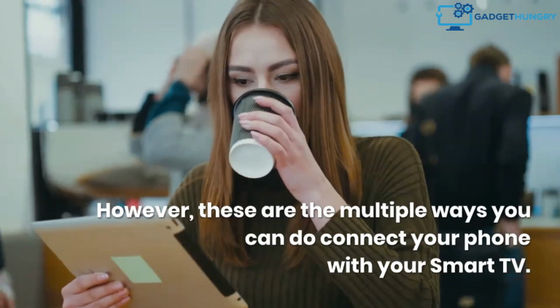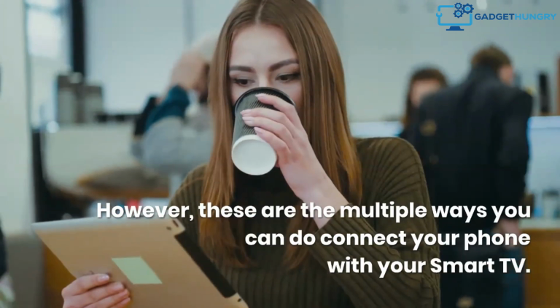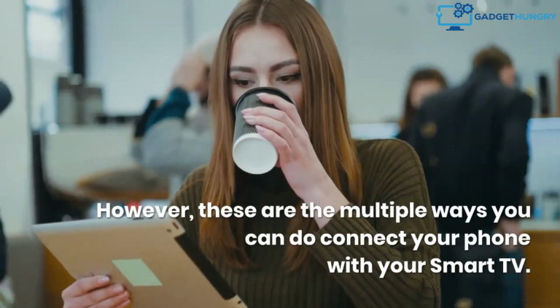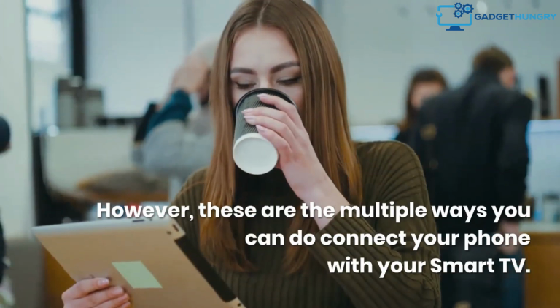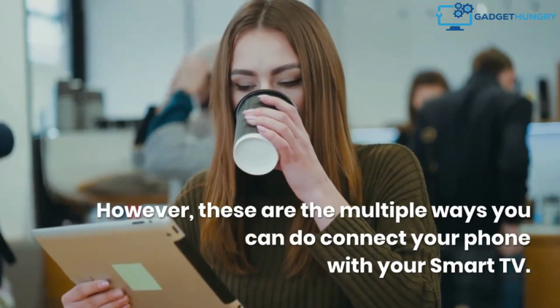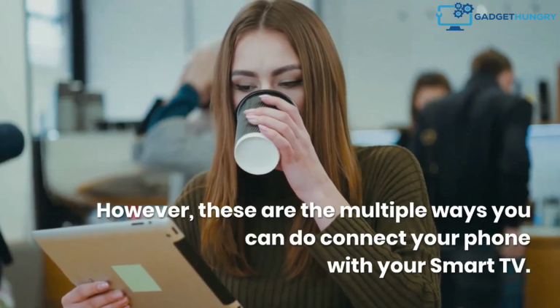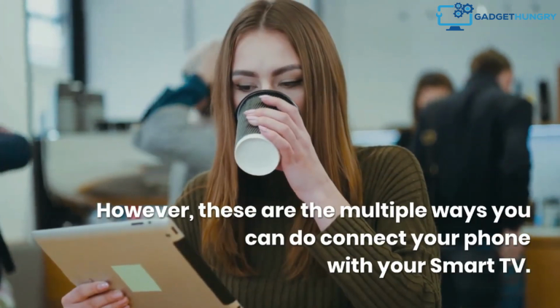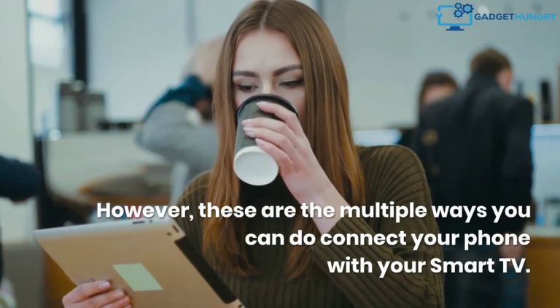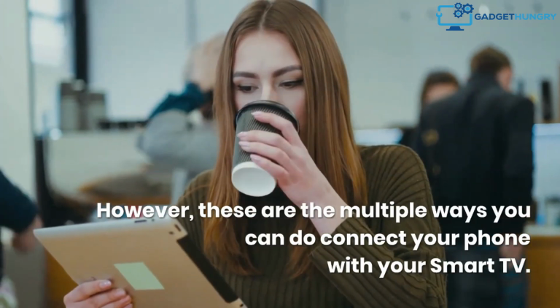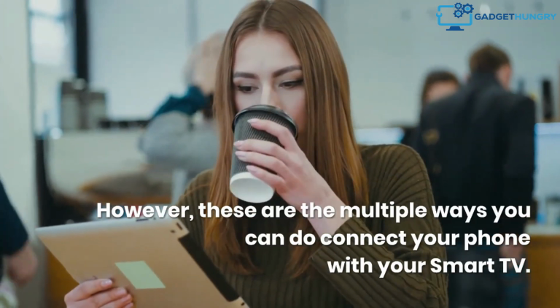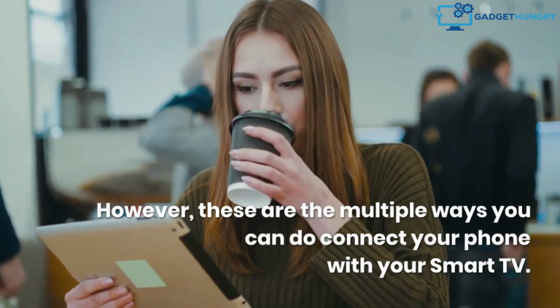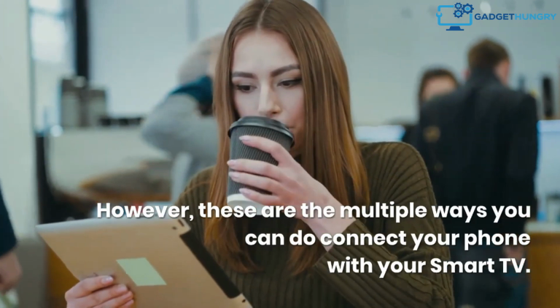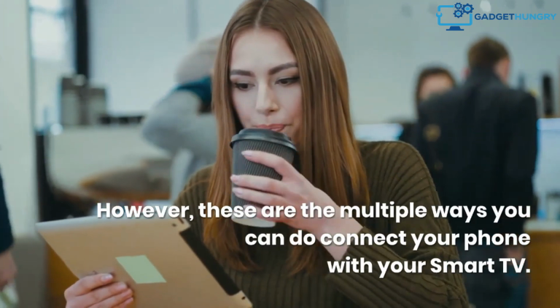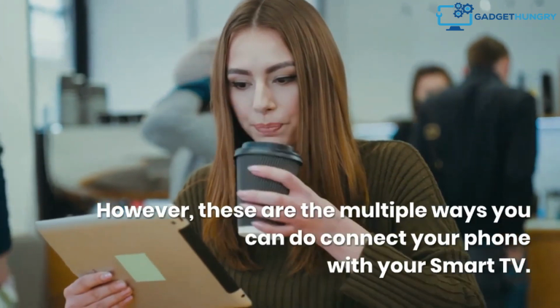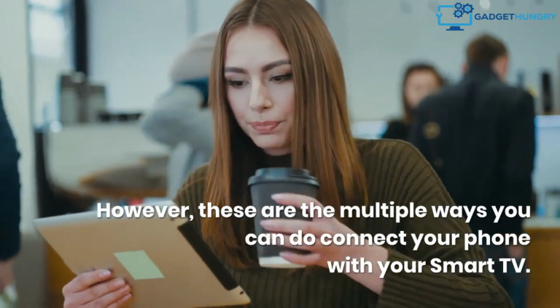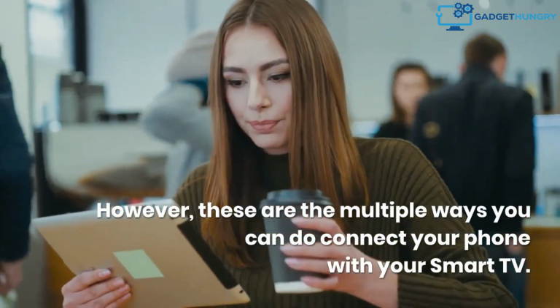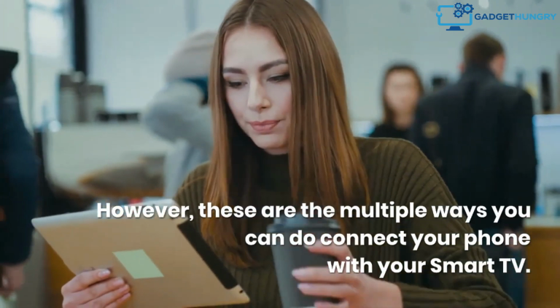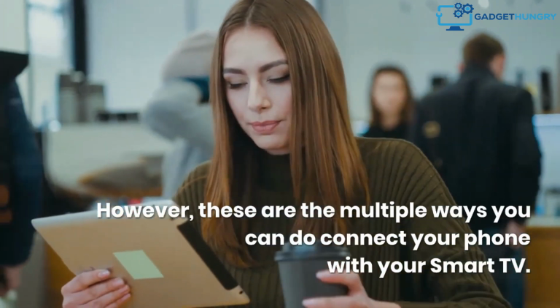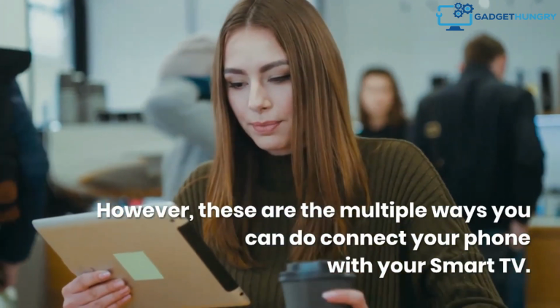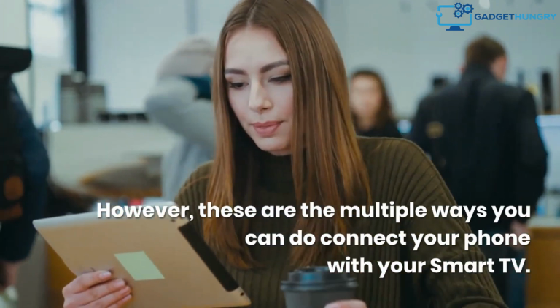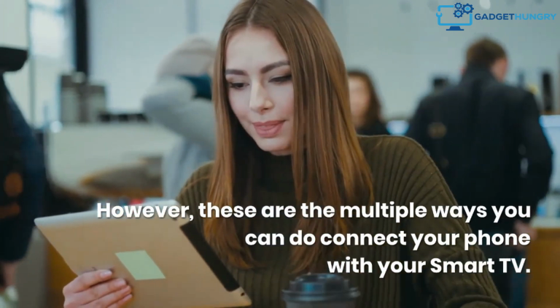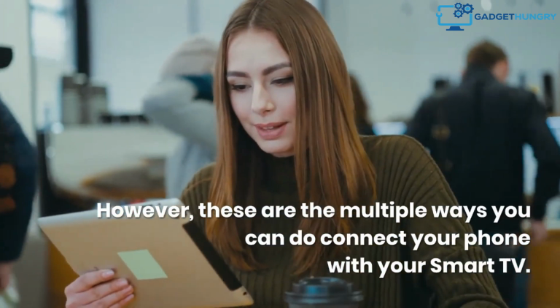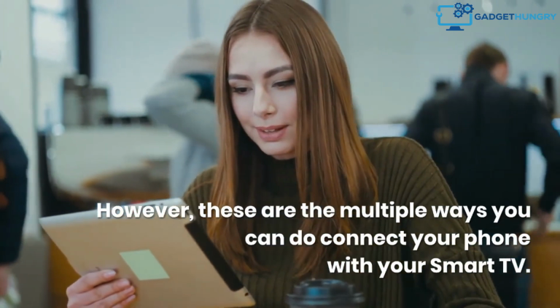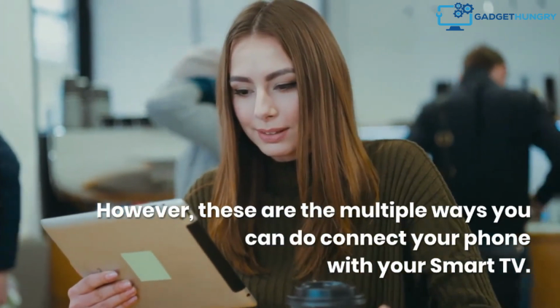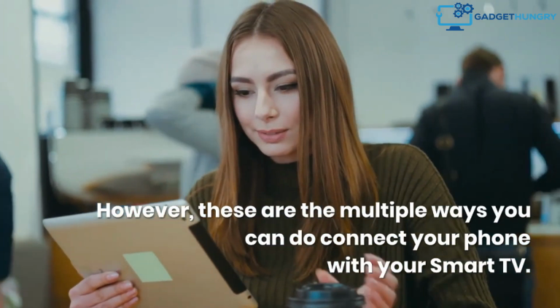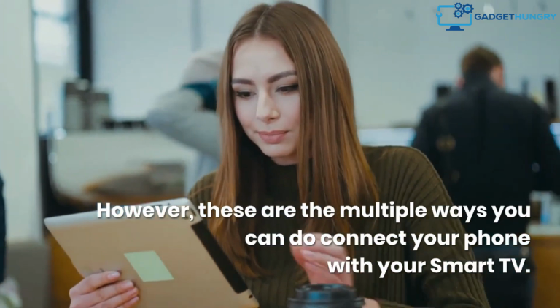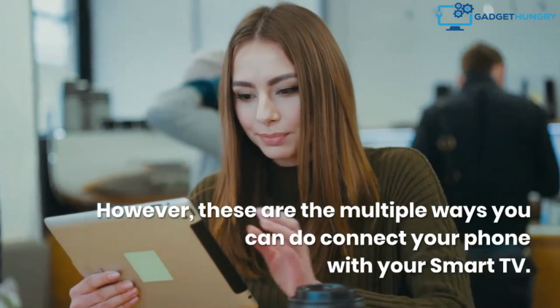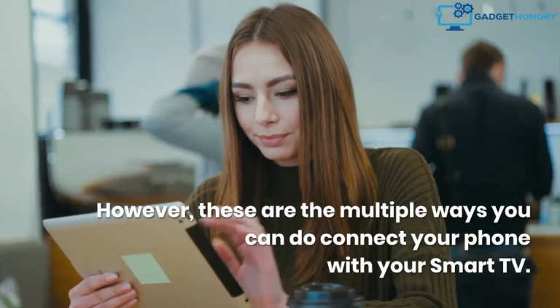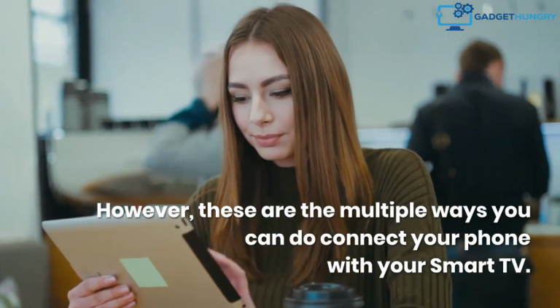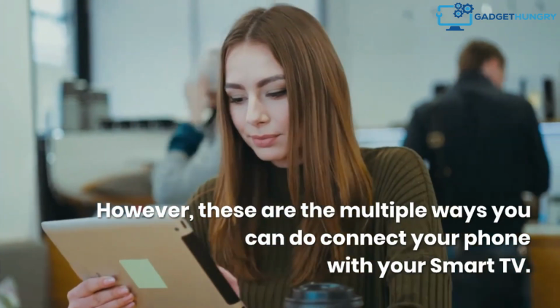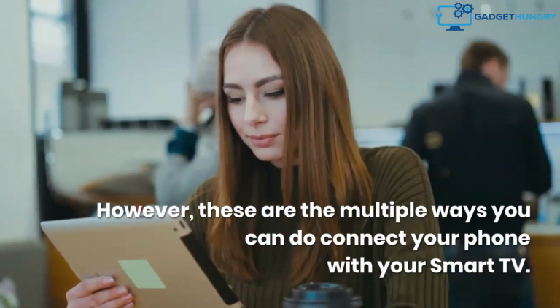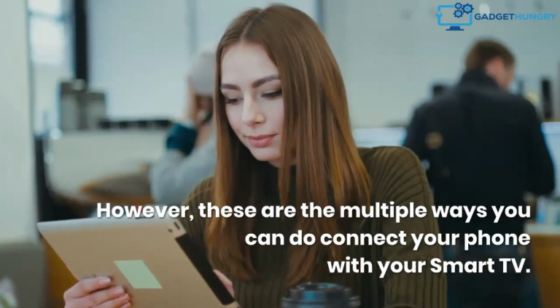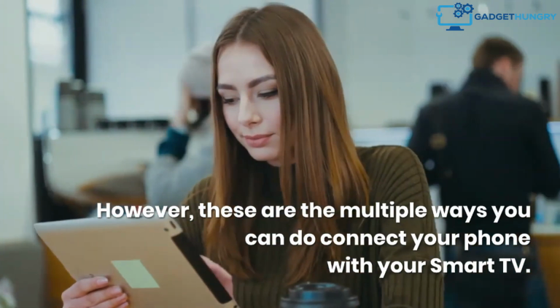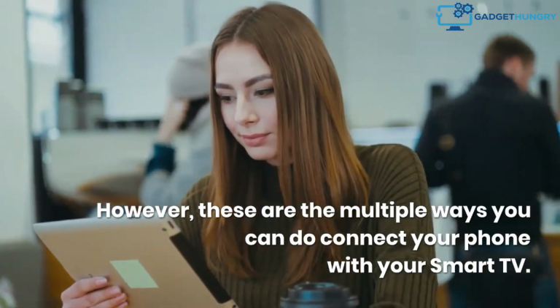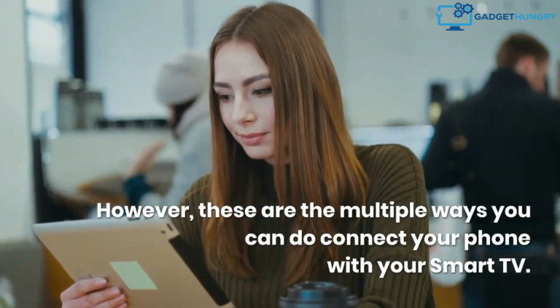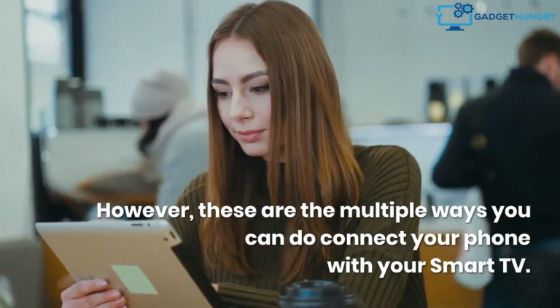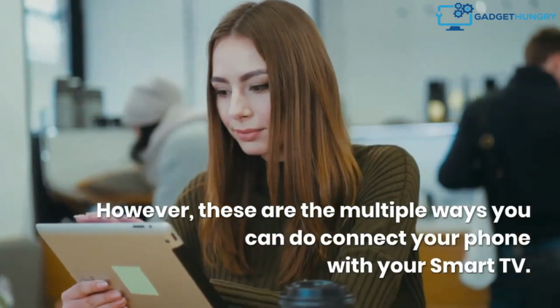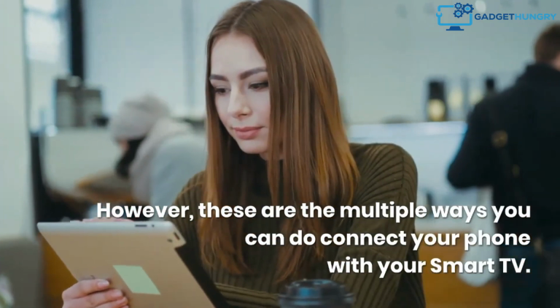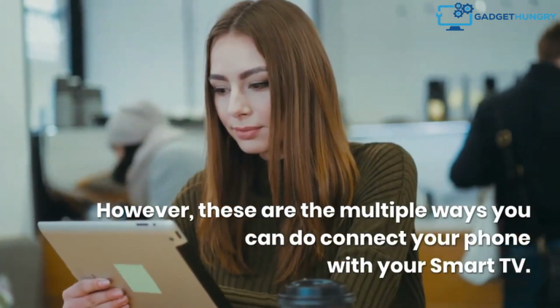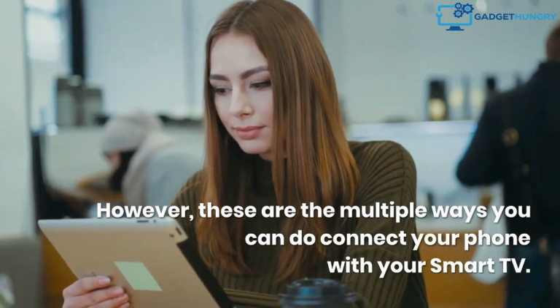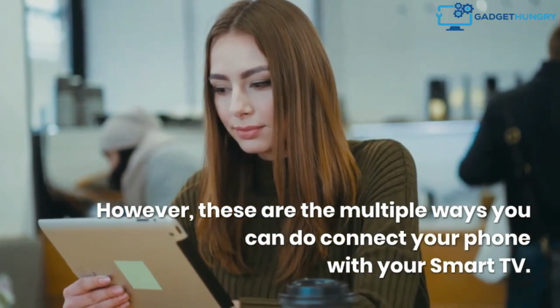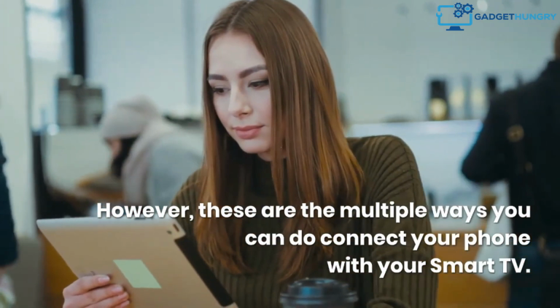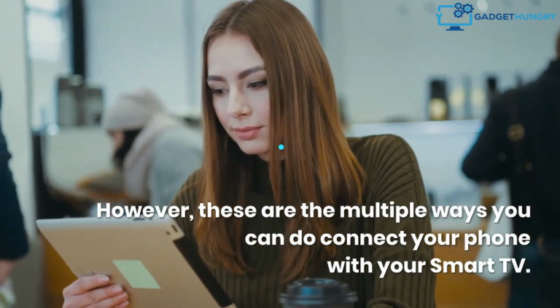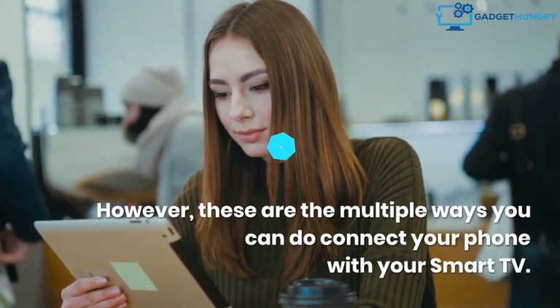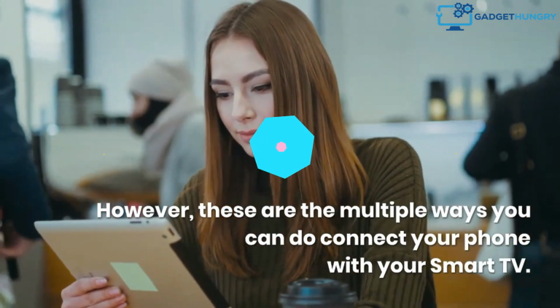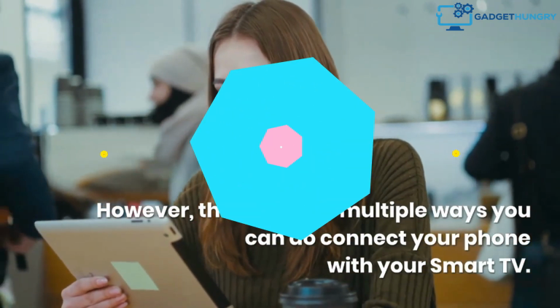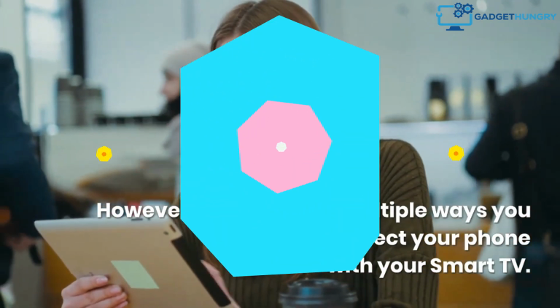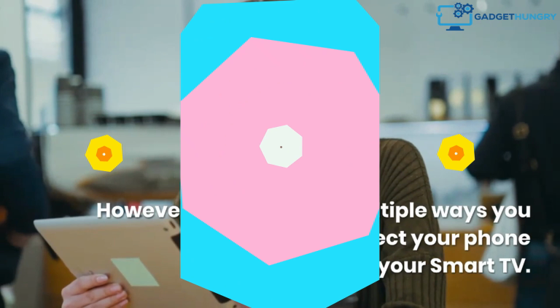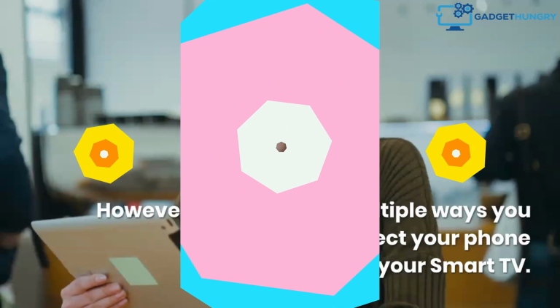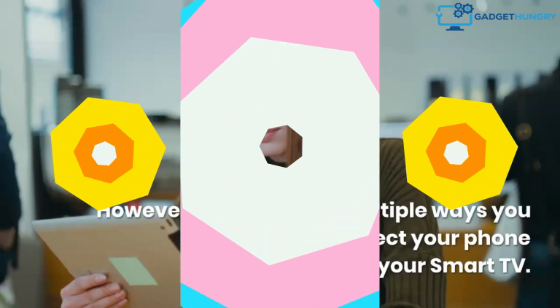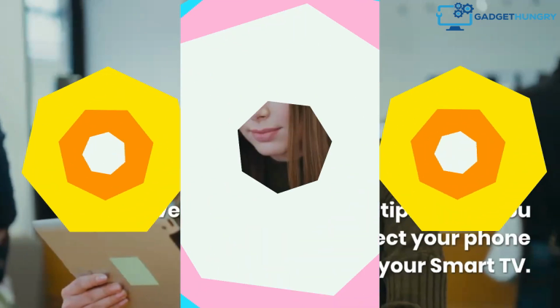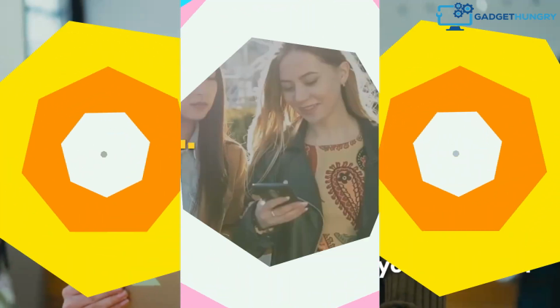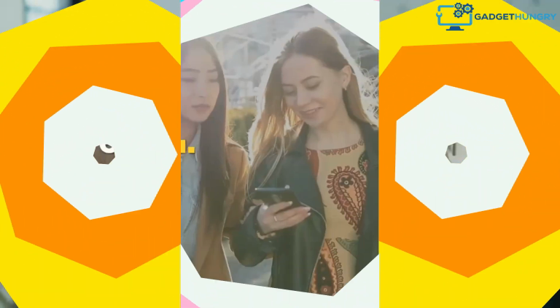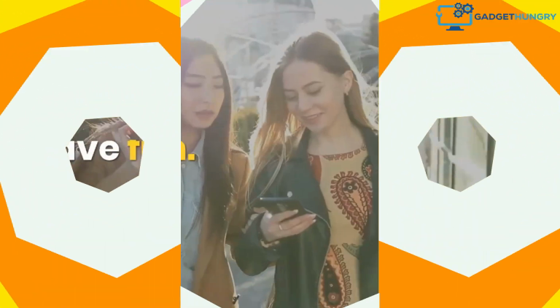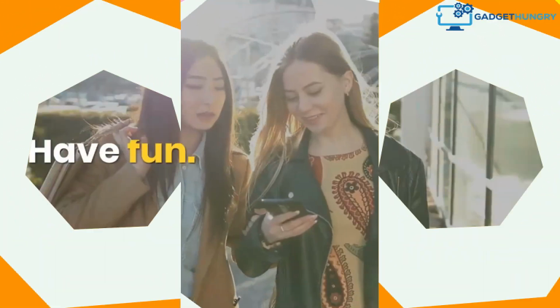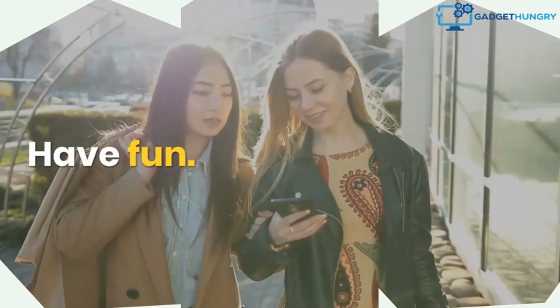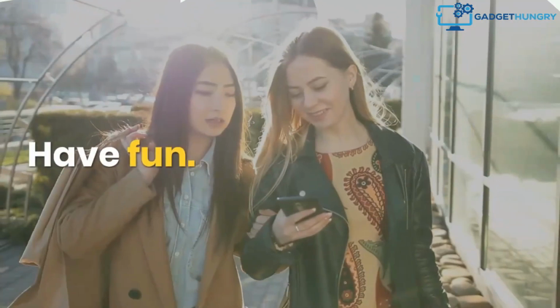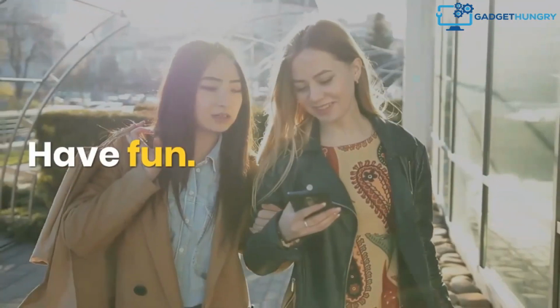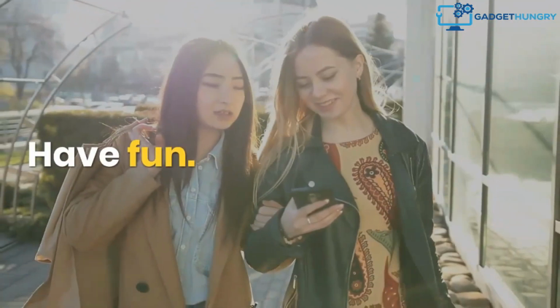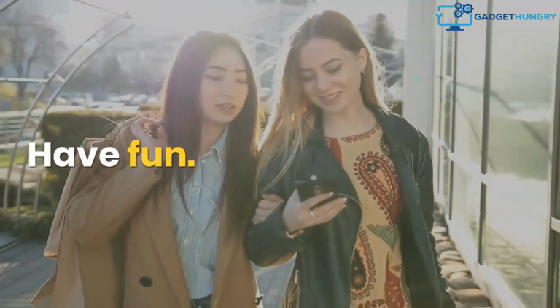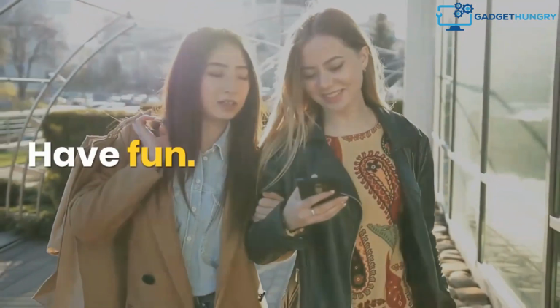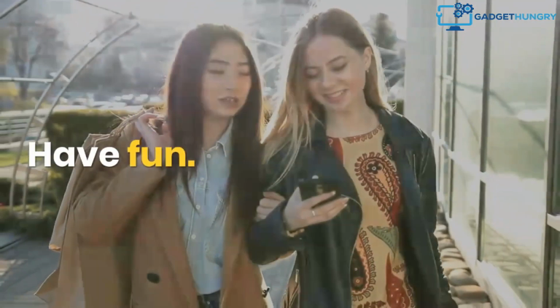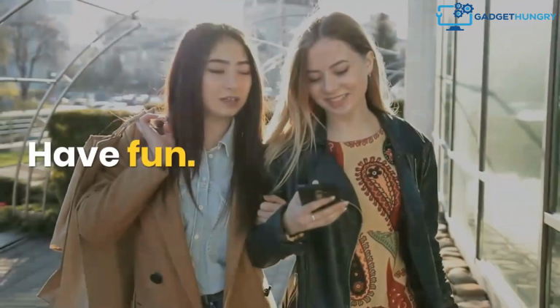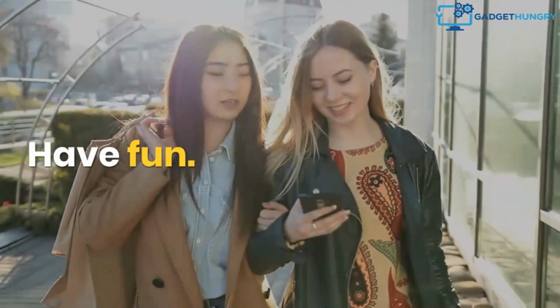Then tap Cast My Screen, then Cast Screen. These are the multiple ways you can connect your phone with your smart TV. Have fun!